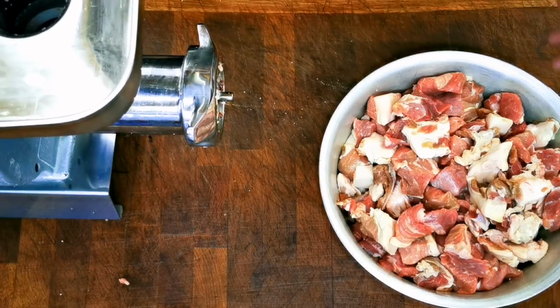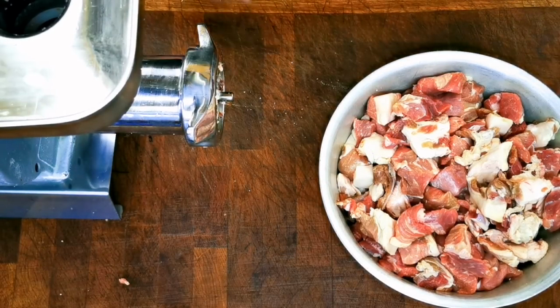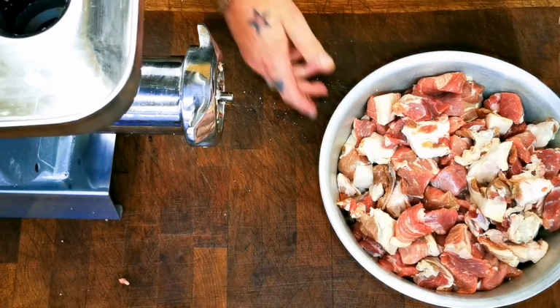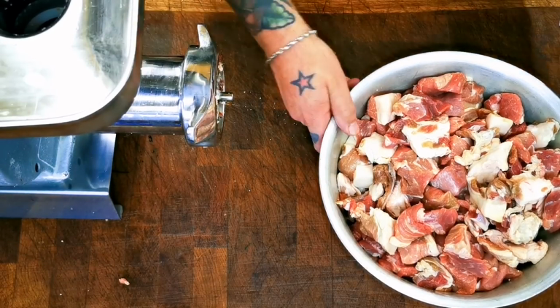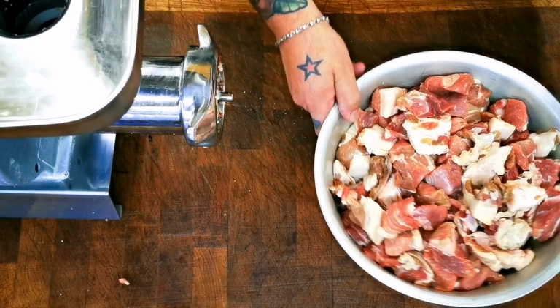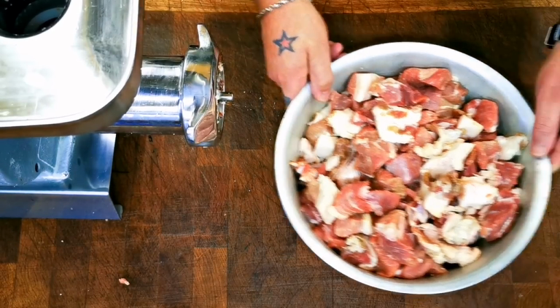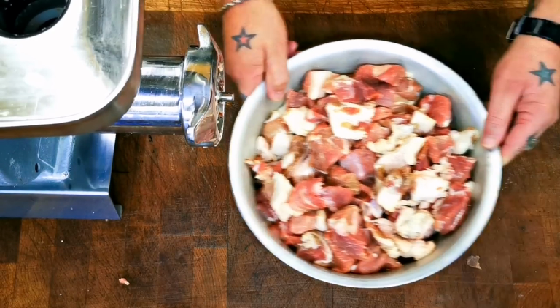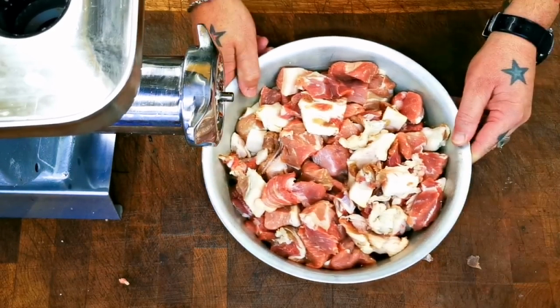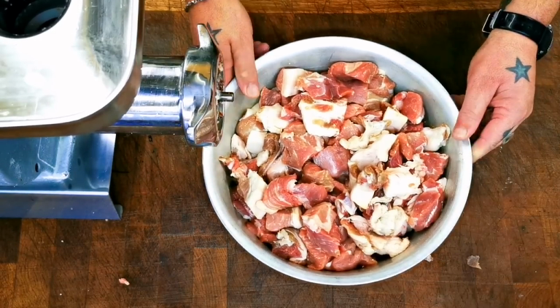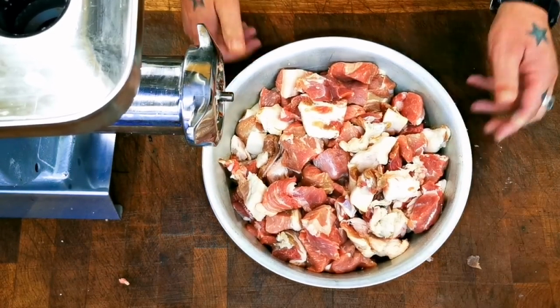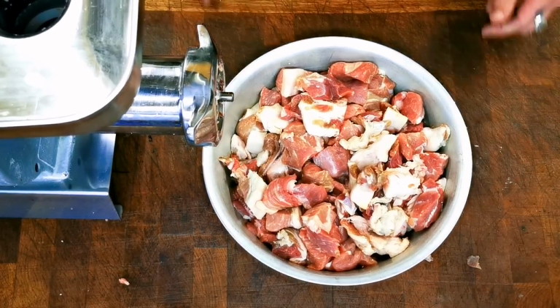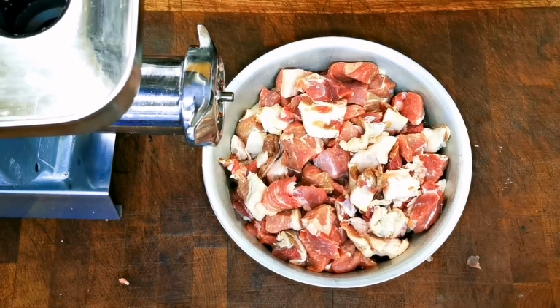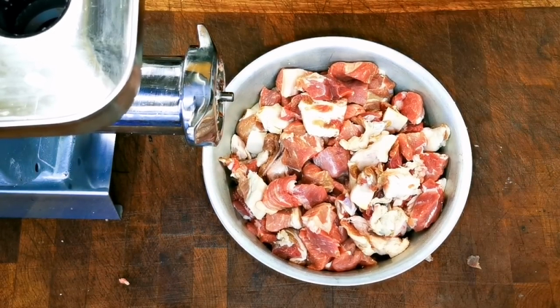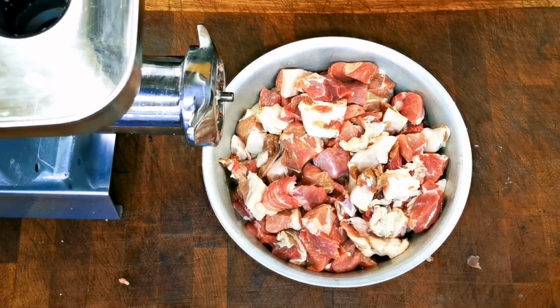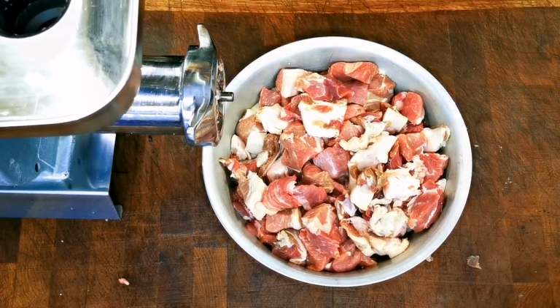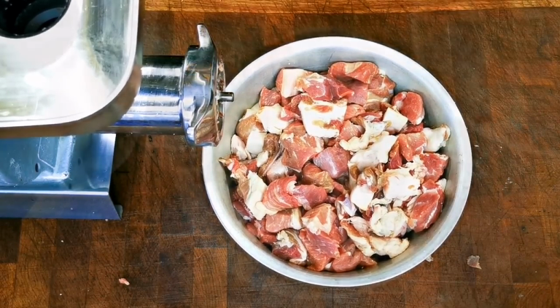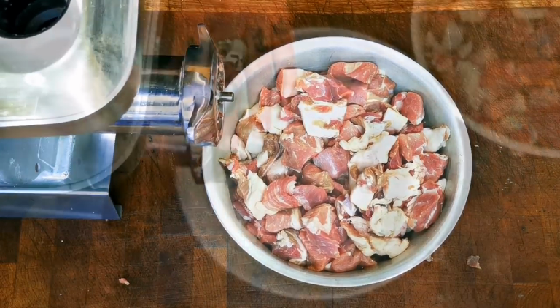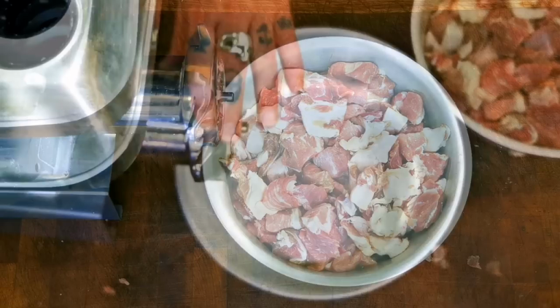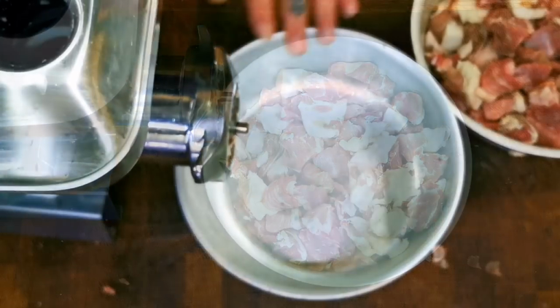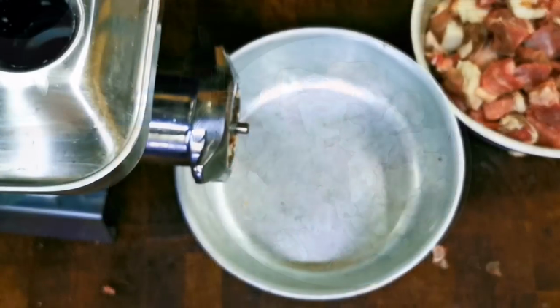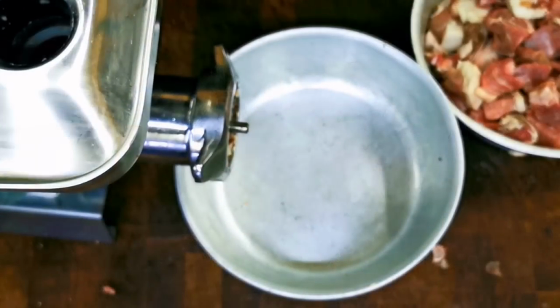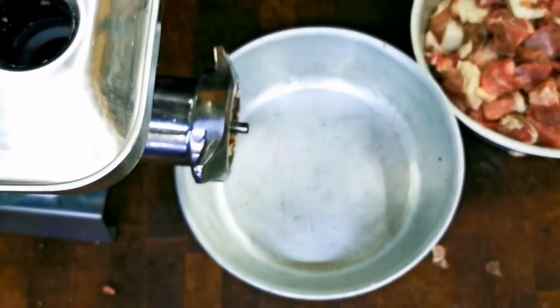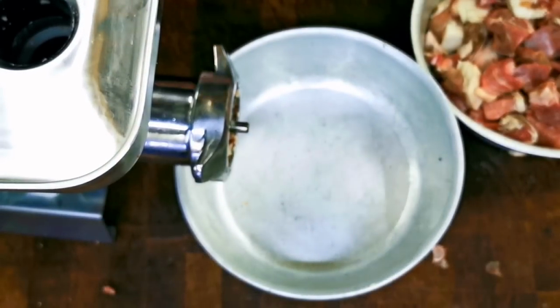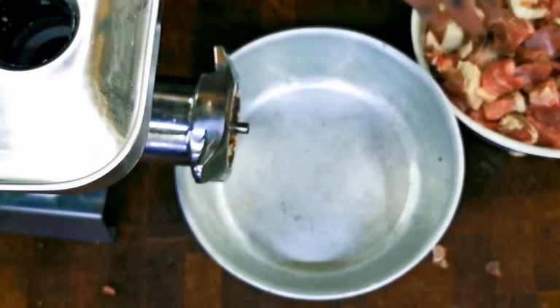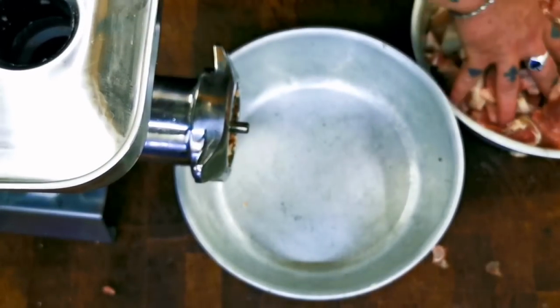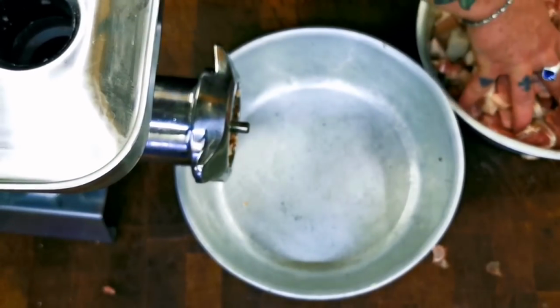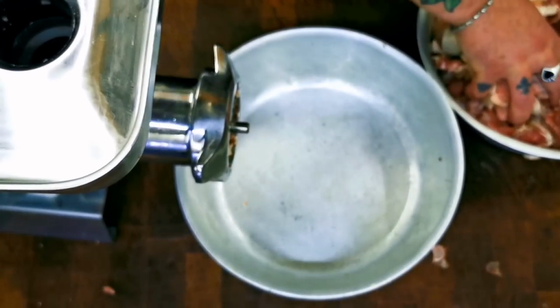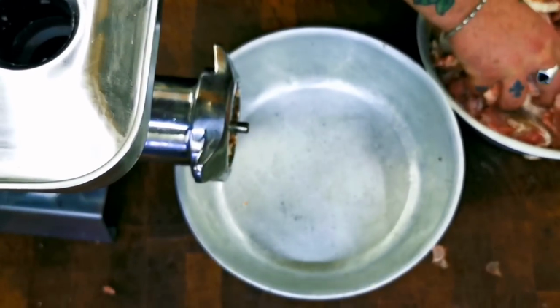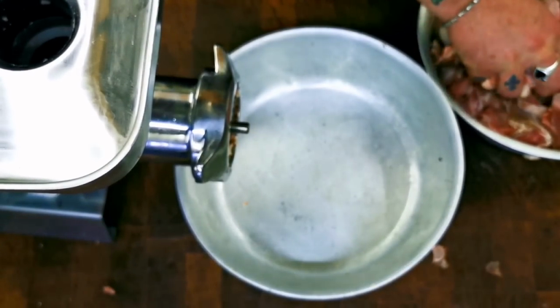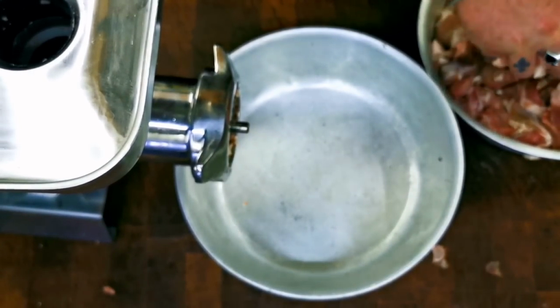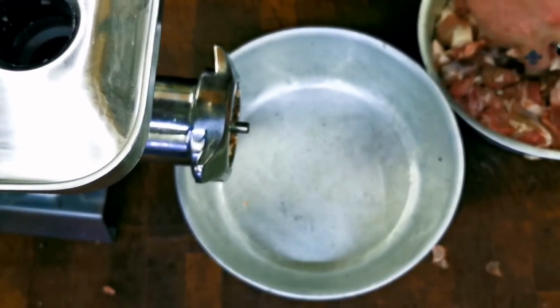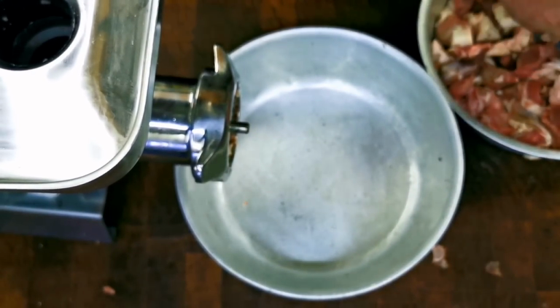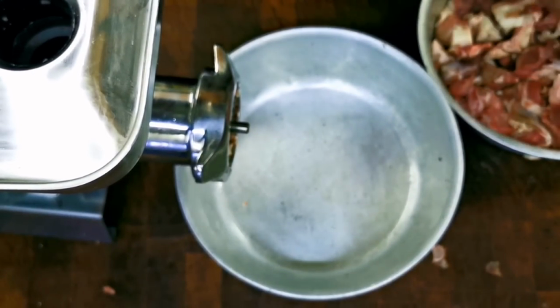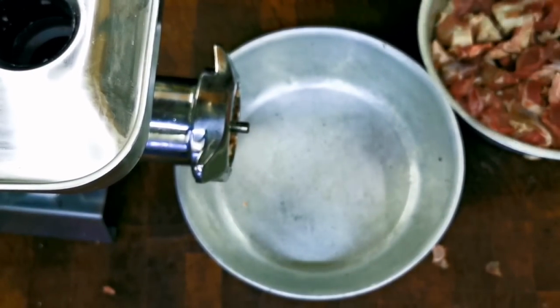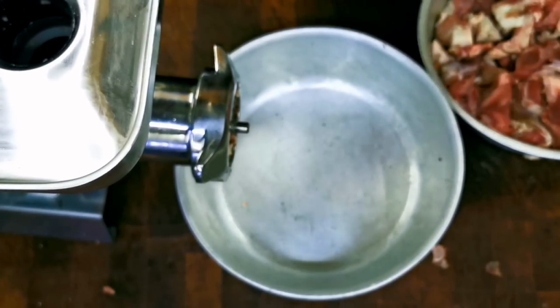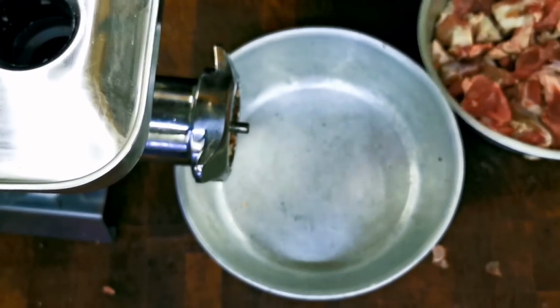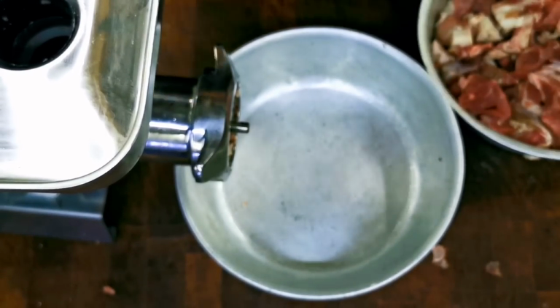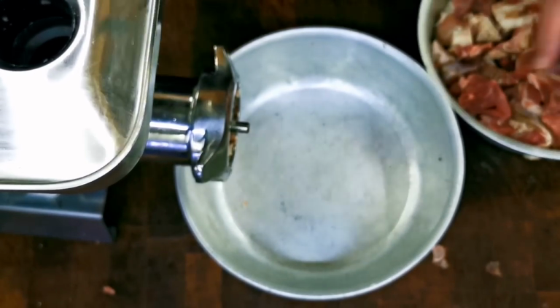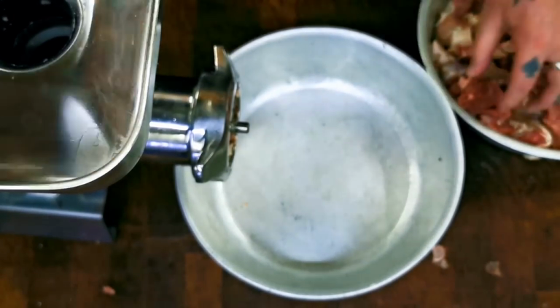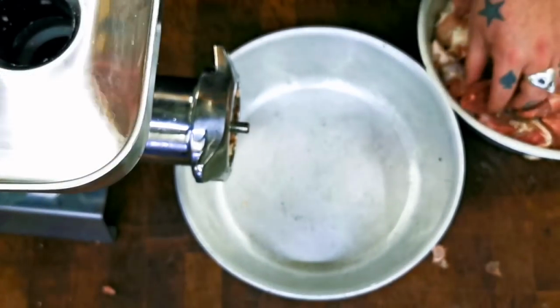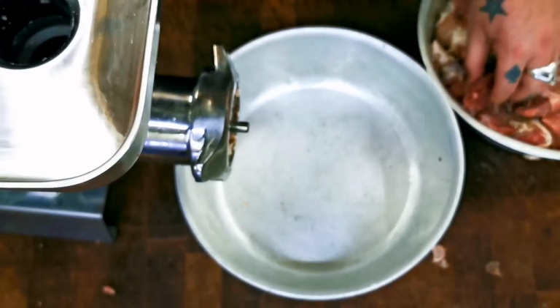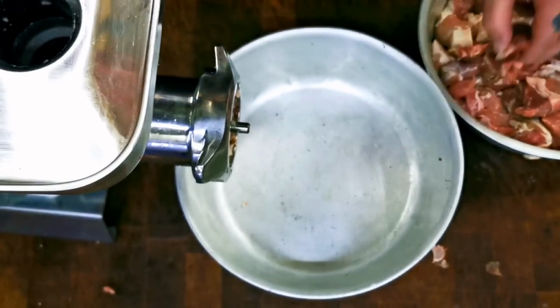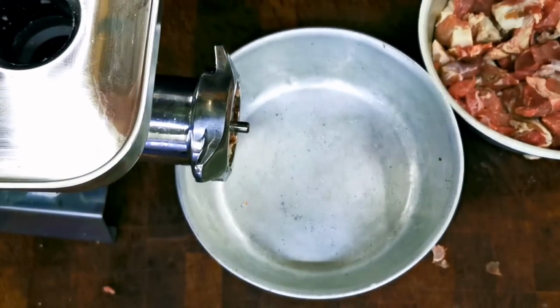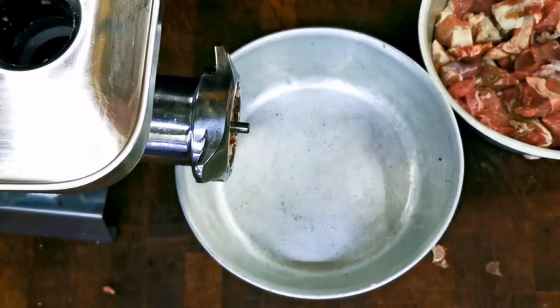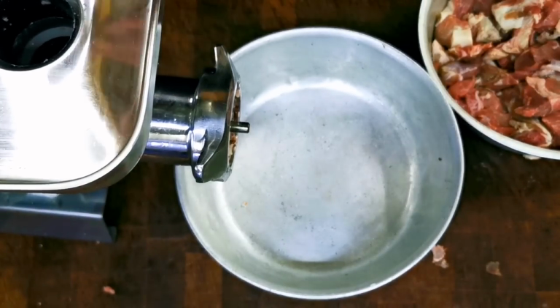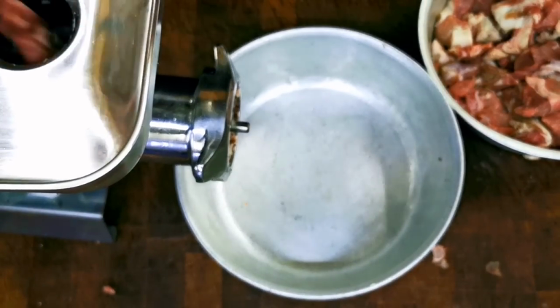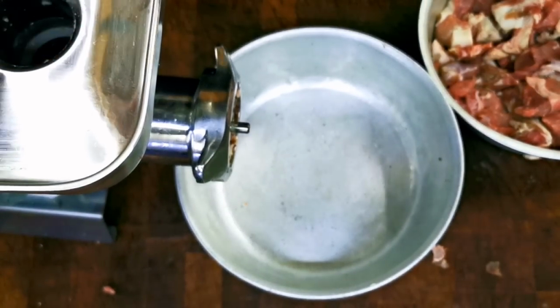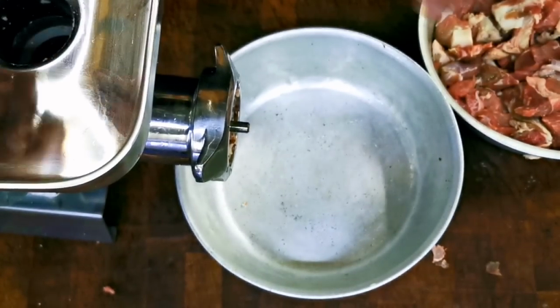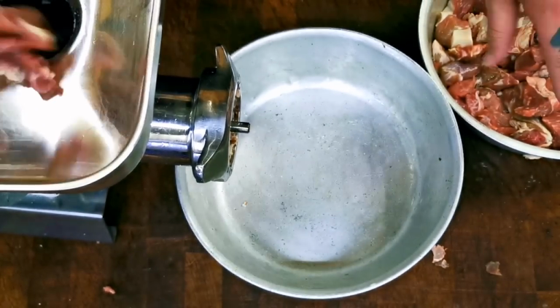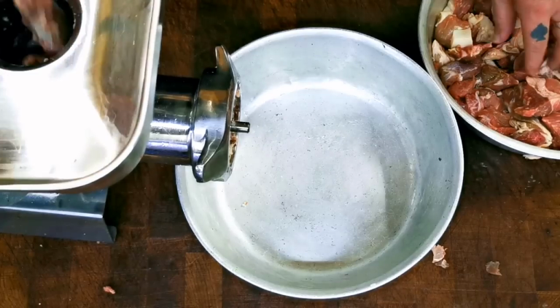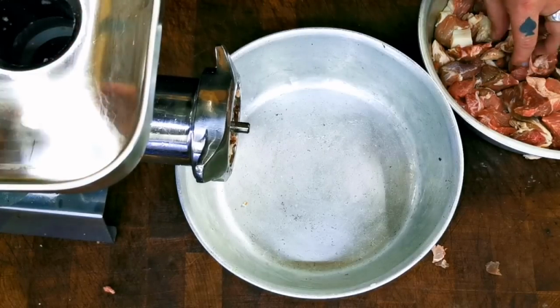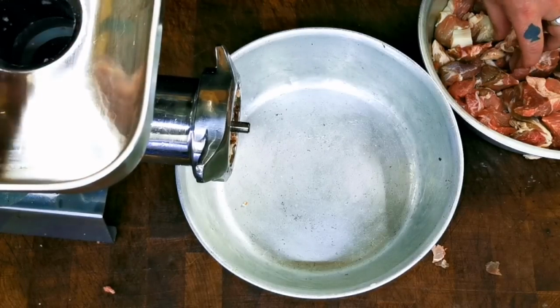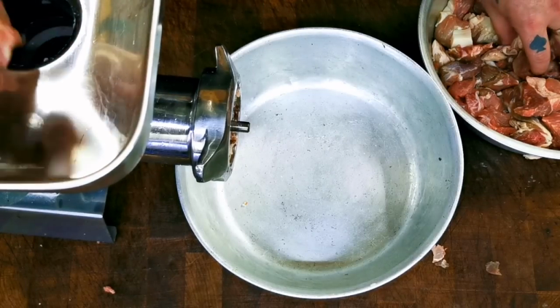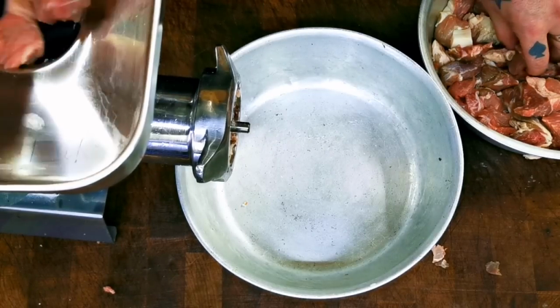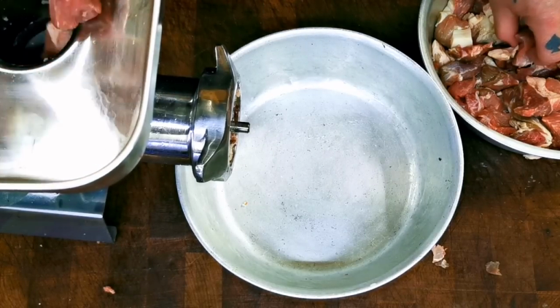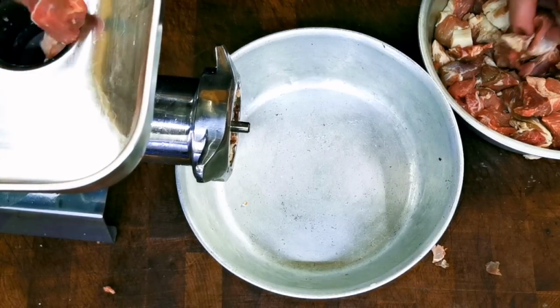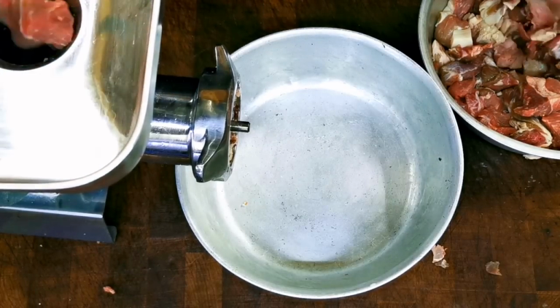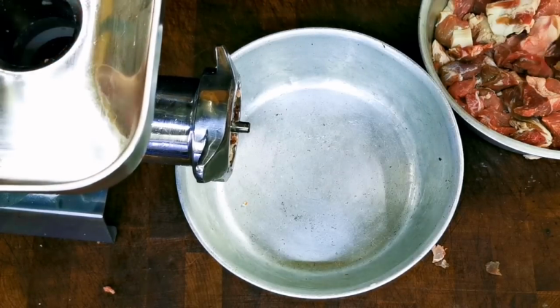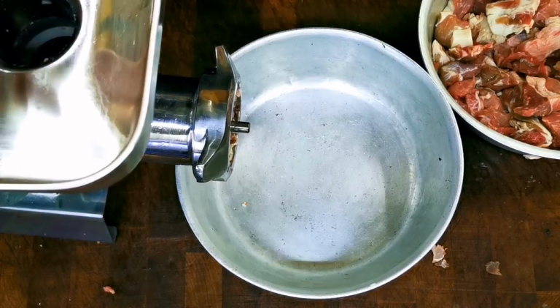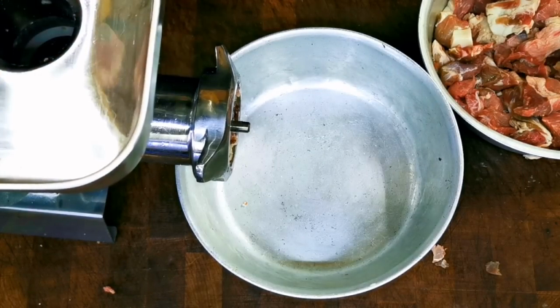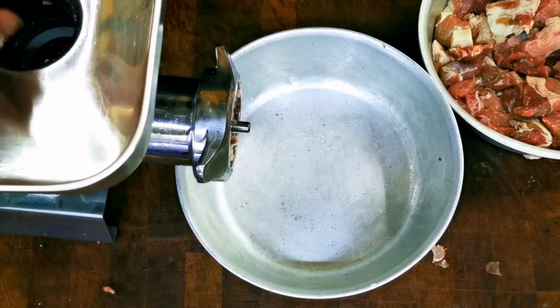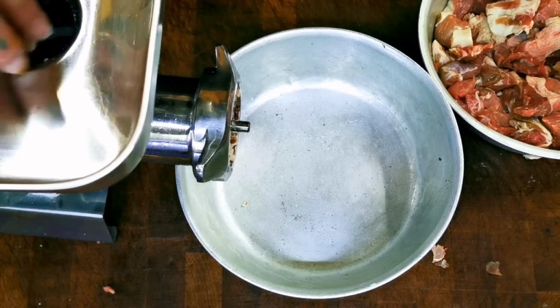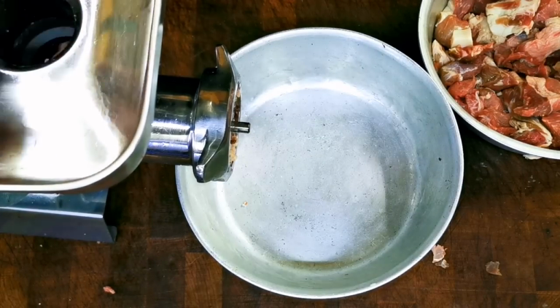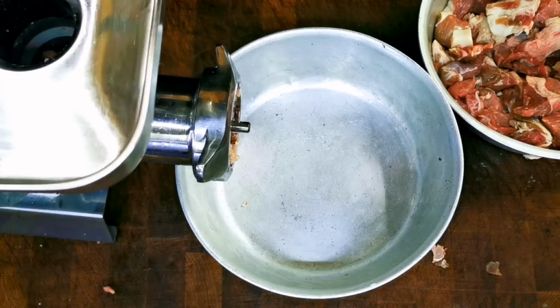The first thing is first — we need to put our trim through the mincer. We'll get it through lickety split.